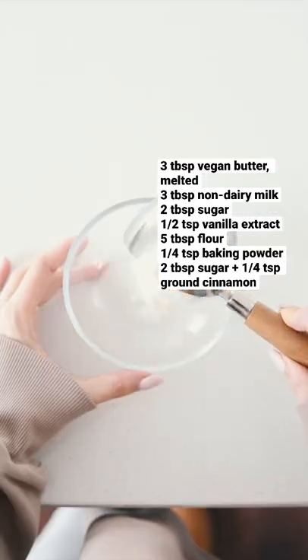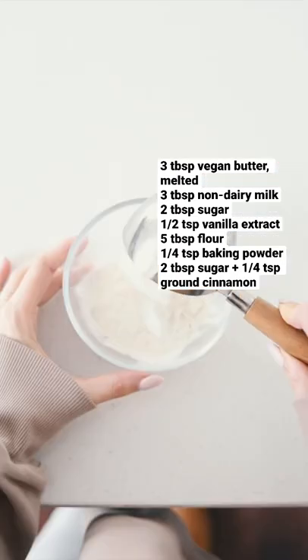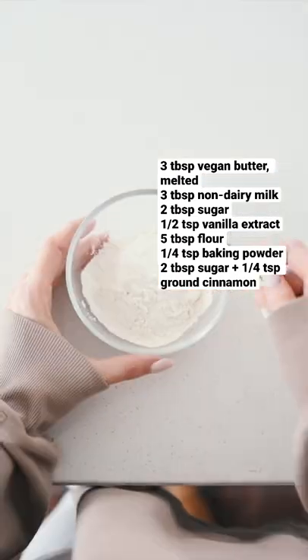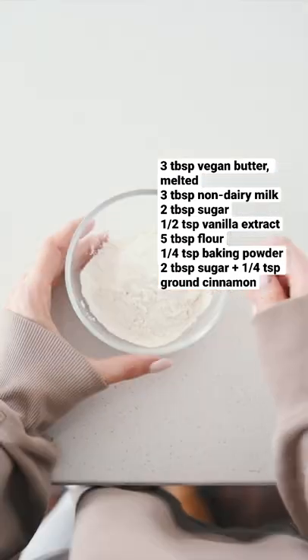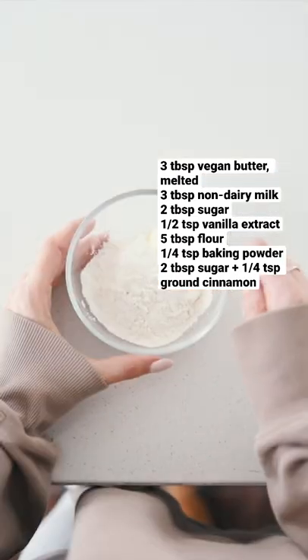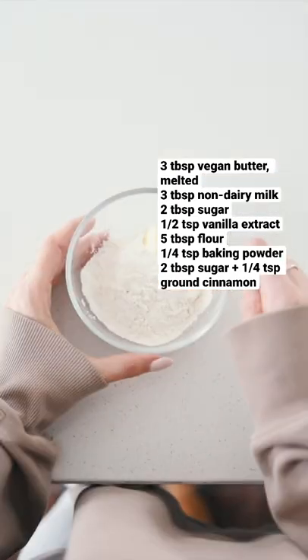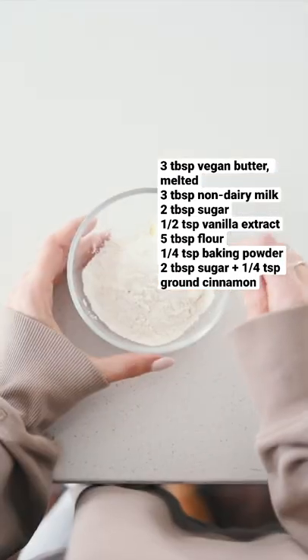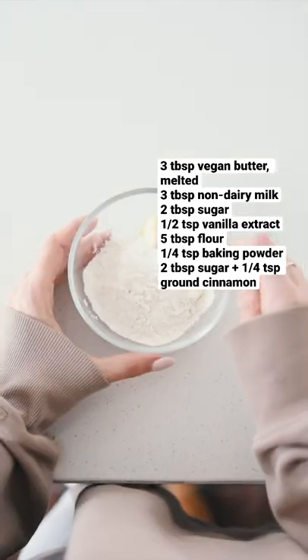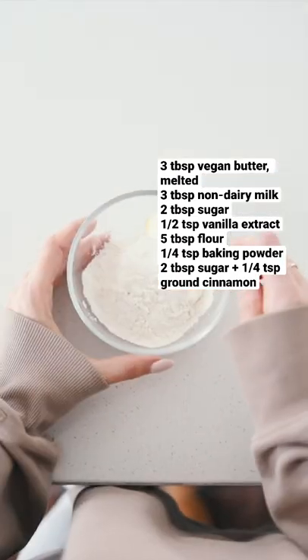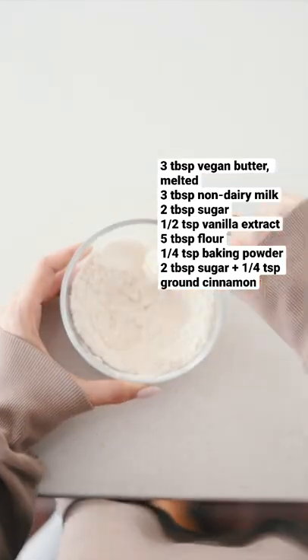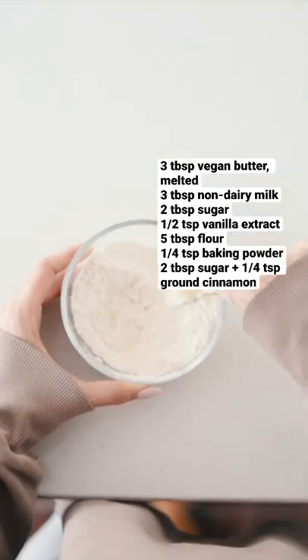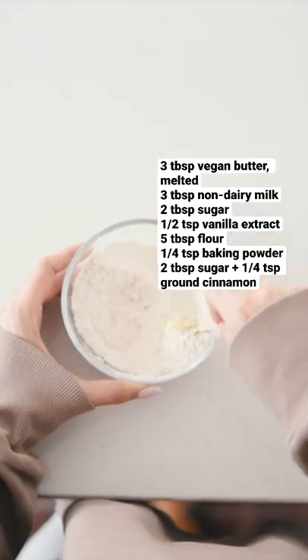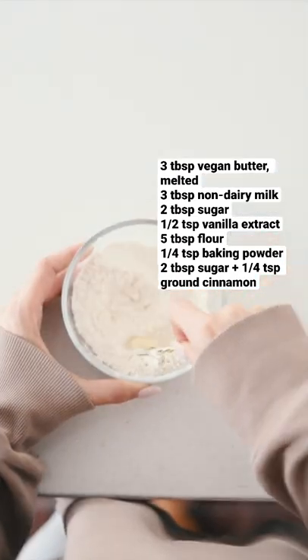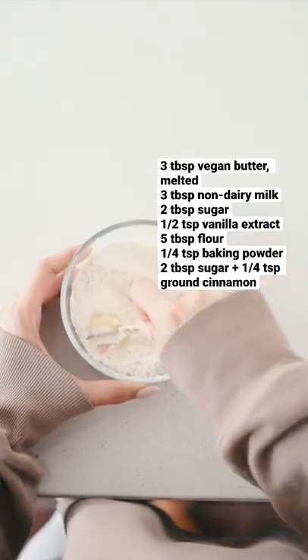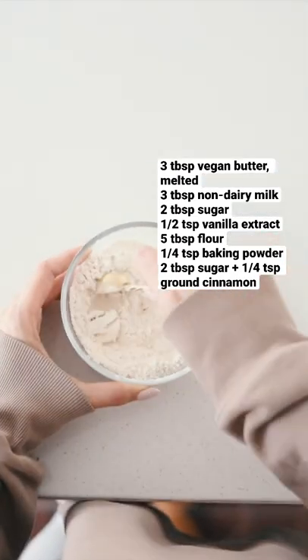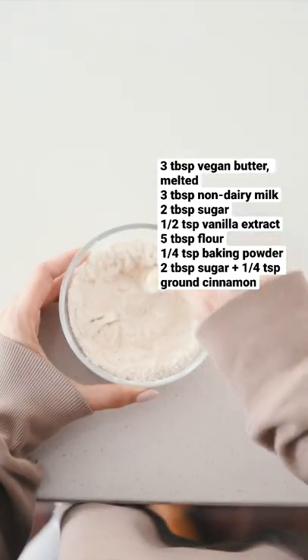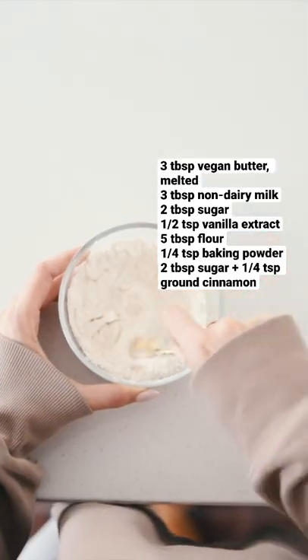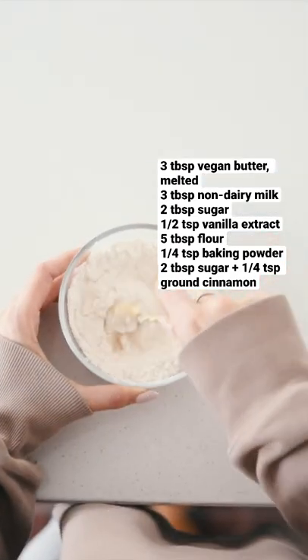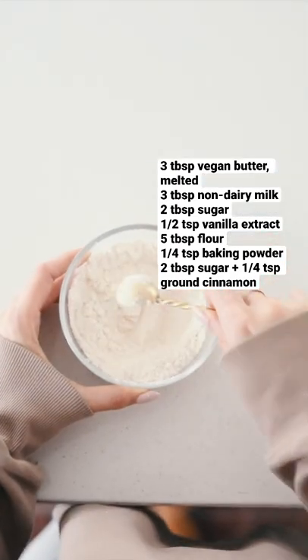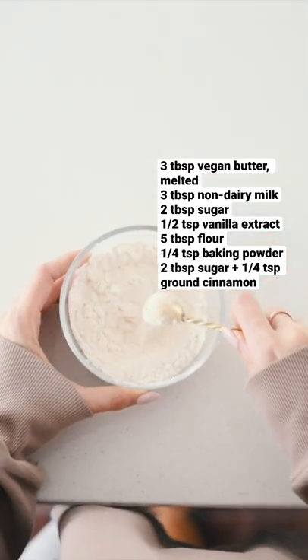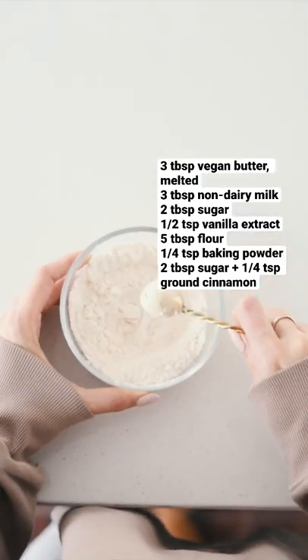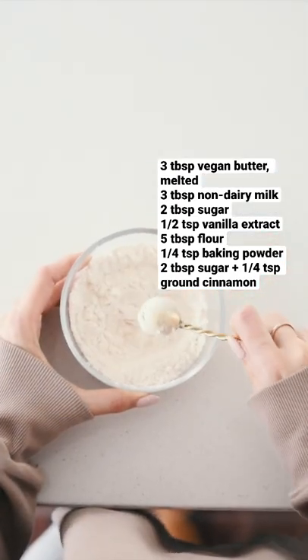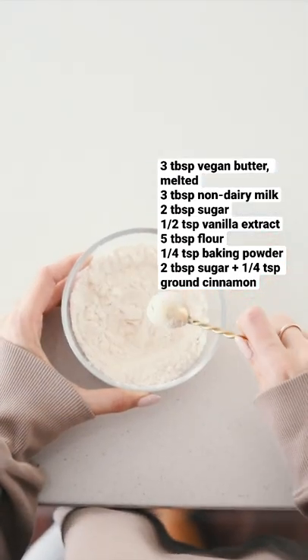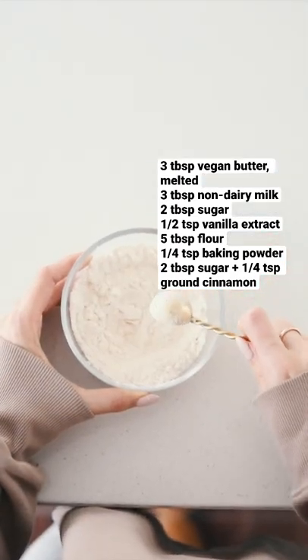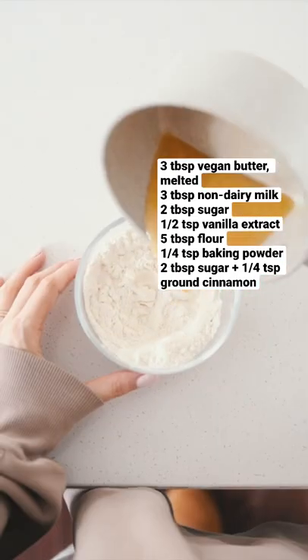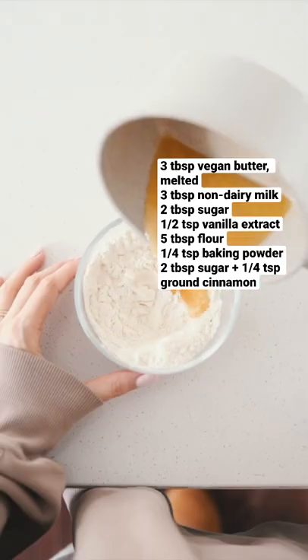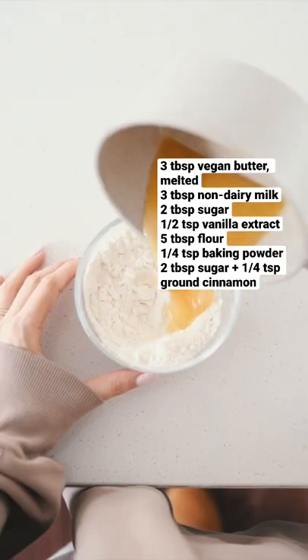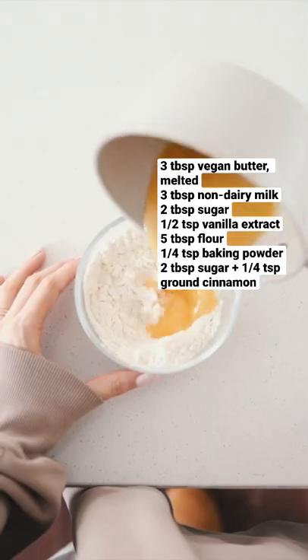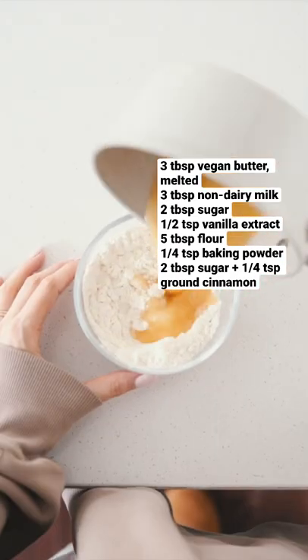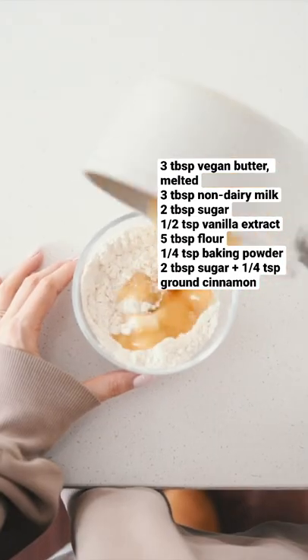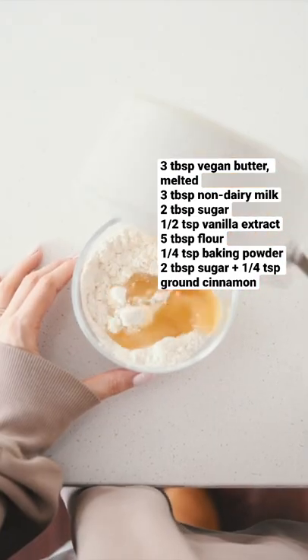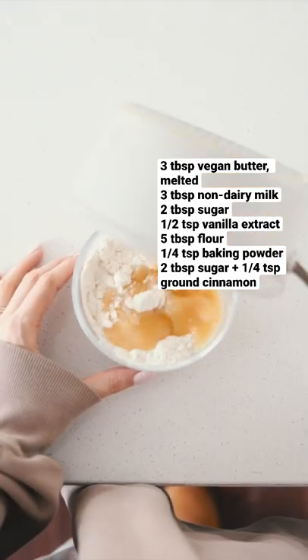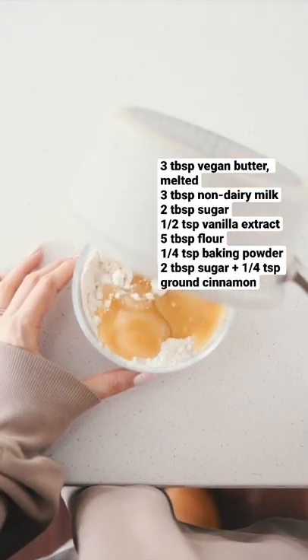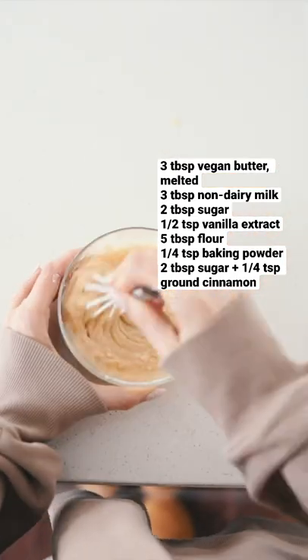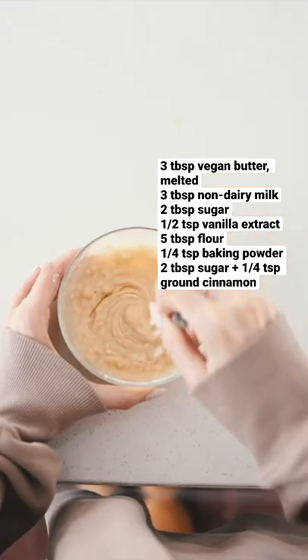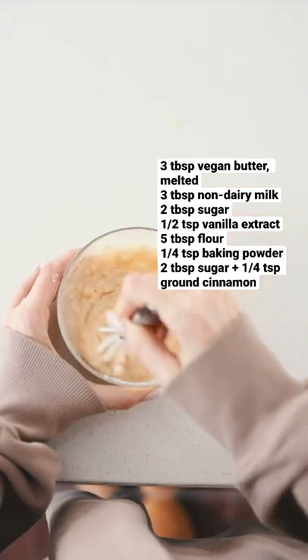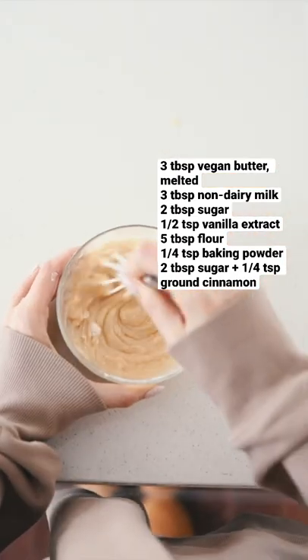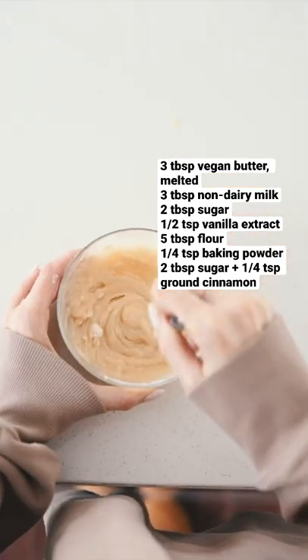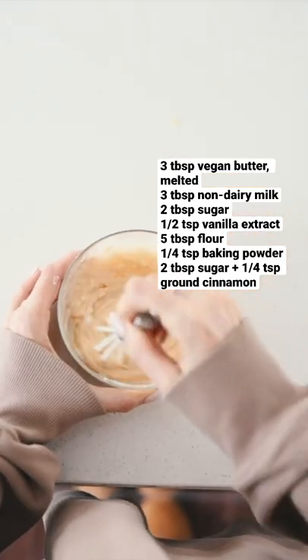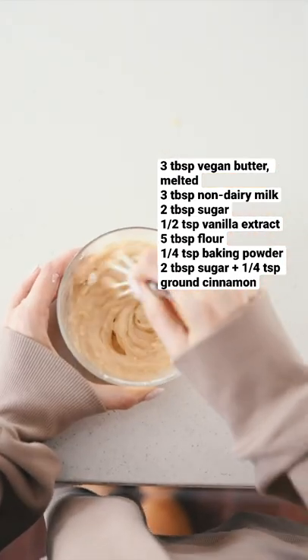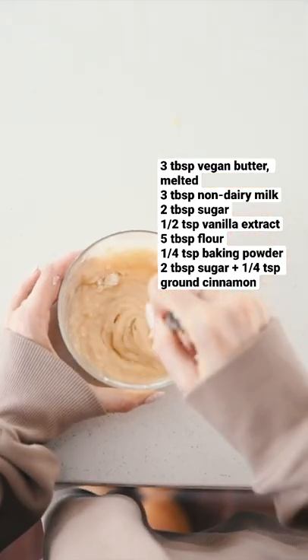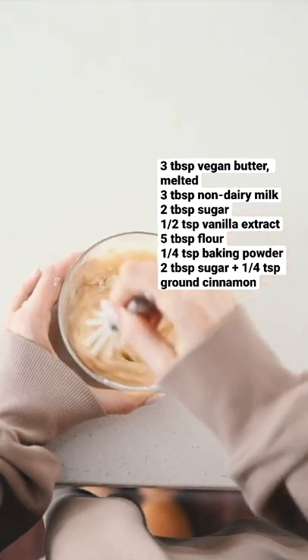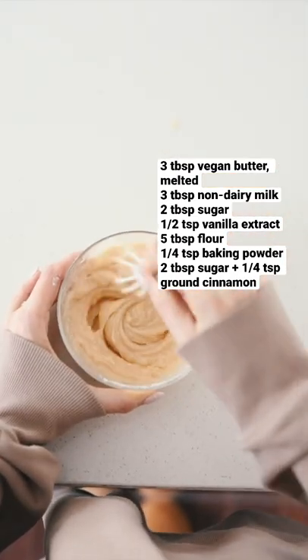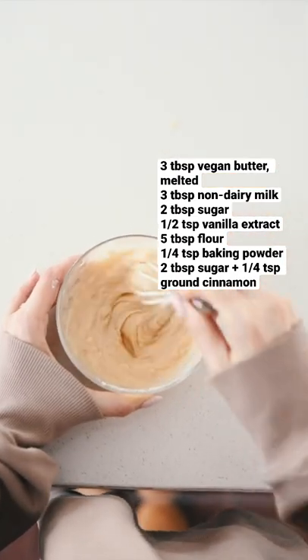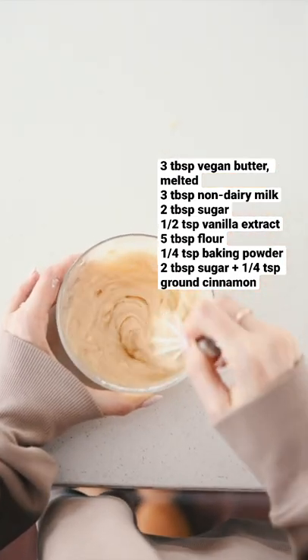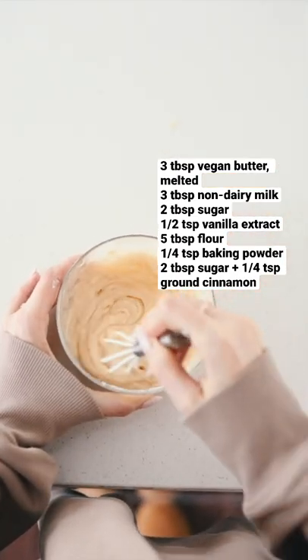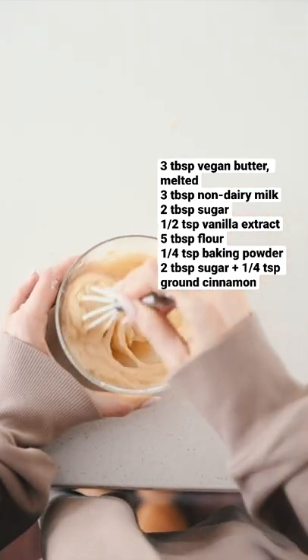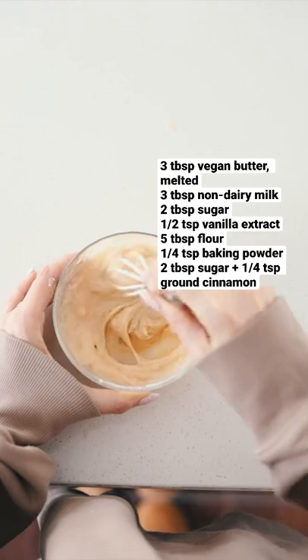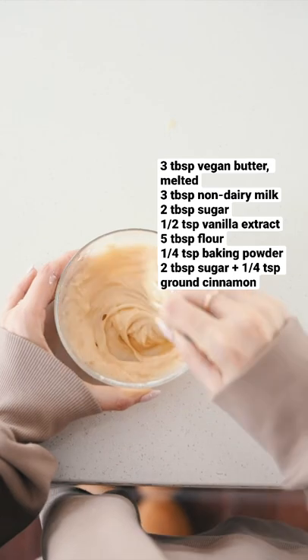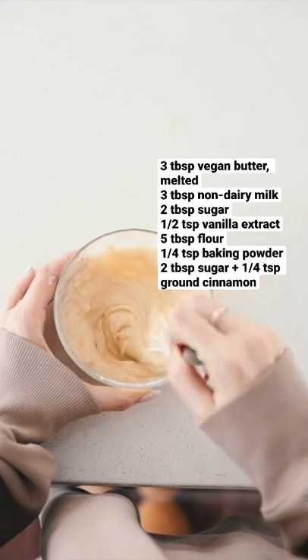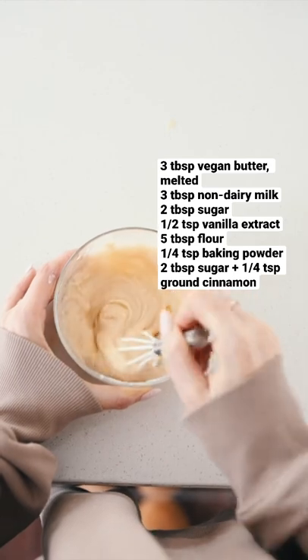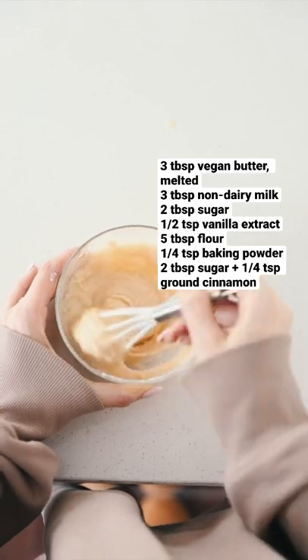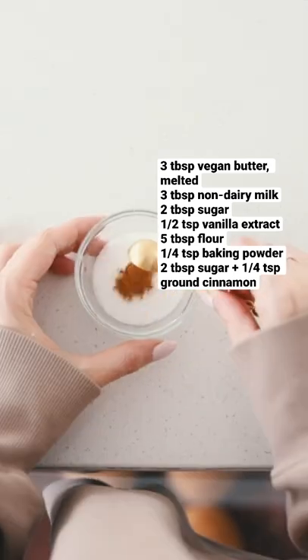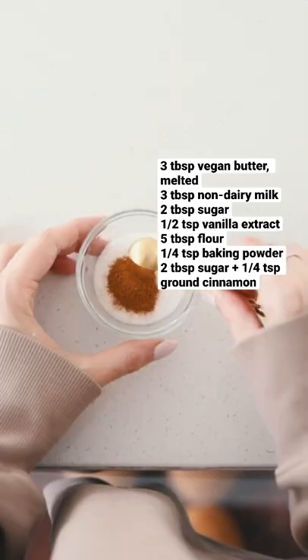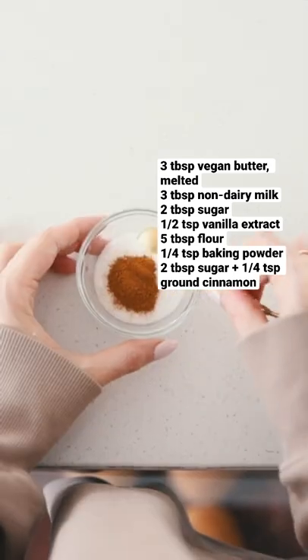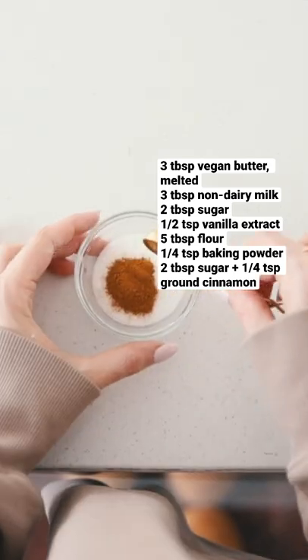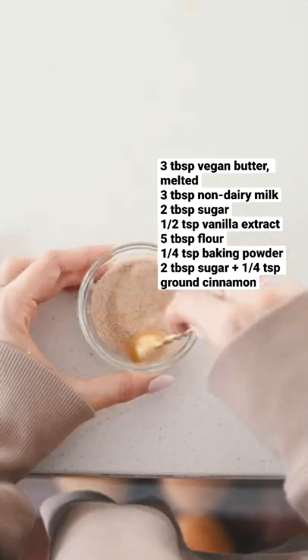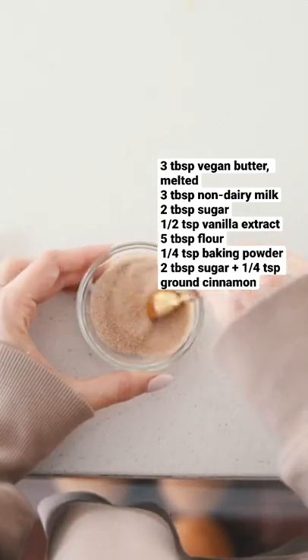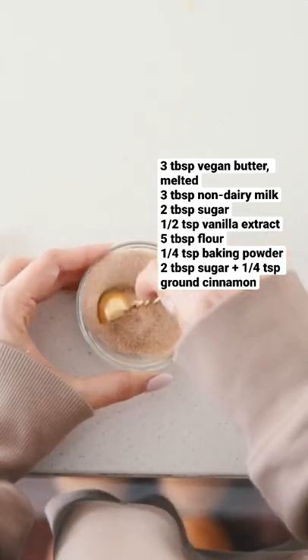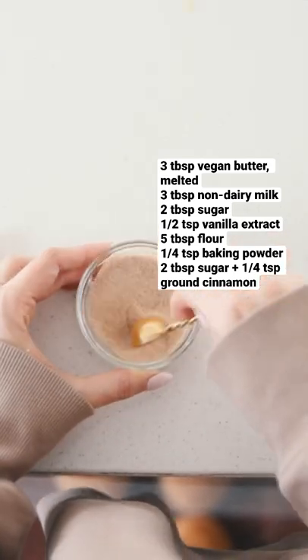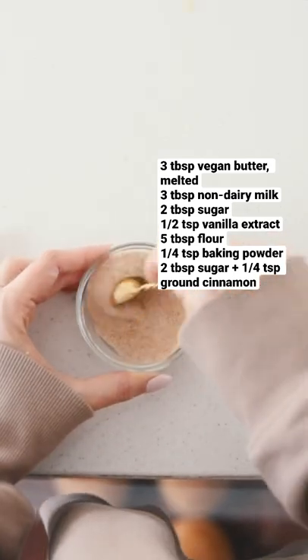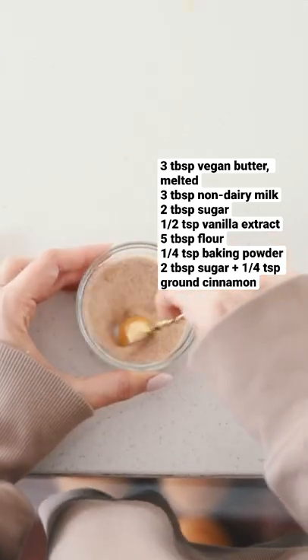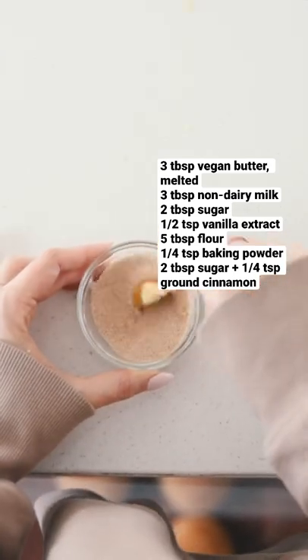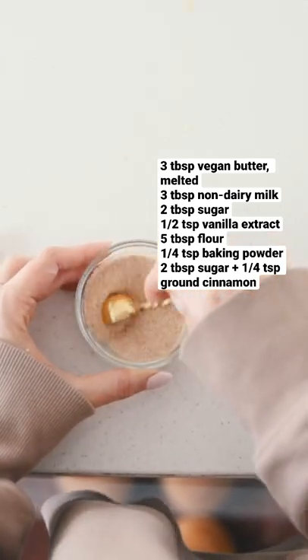Combine the flour and baking powder, then add the wet to the dry and mix until smooth. Make your cinnamon sugar and then assemble.